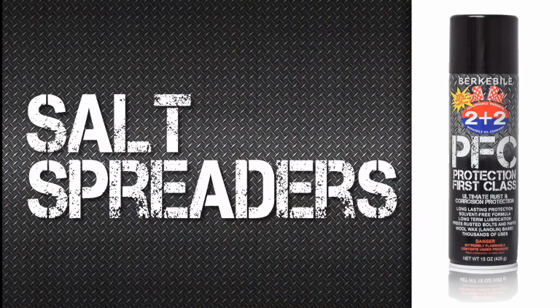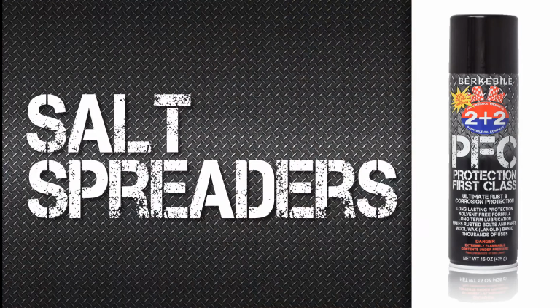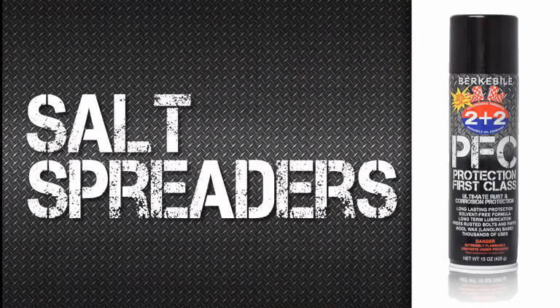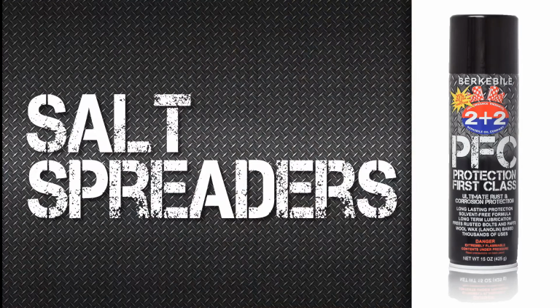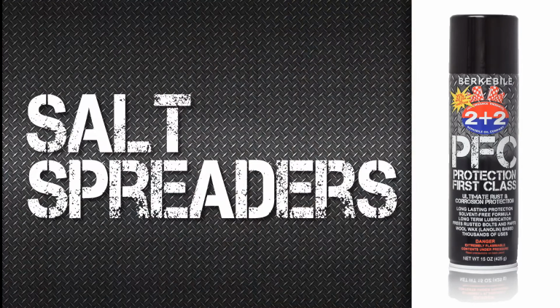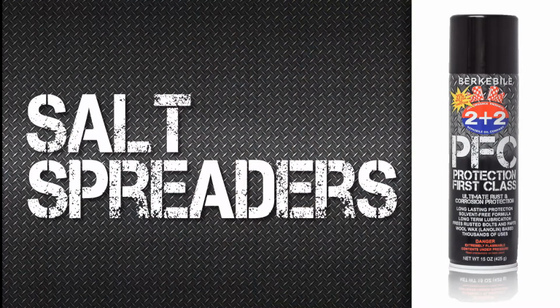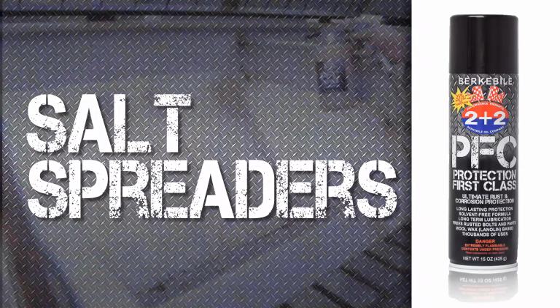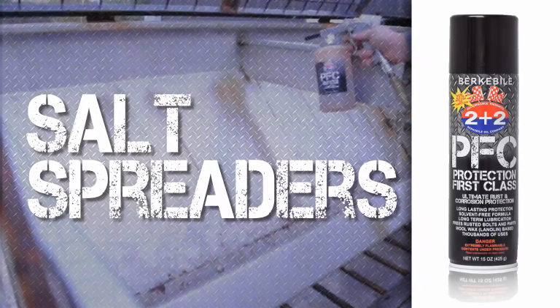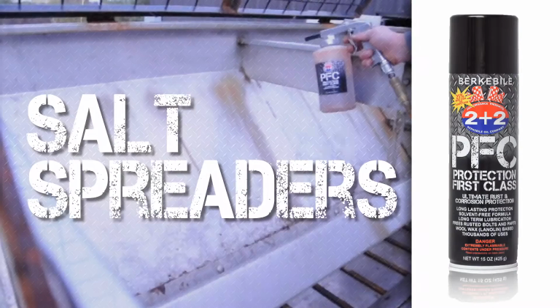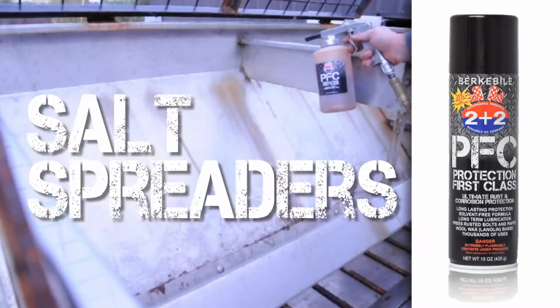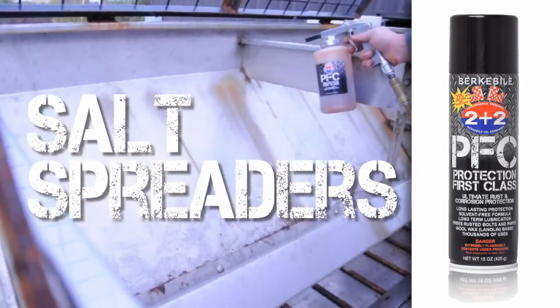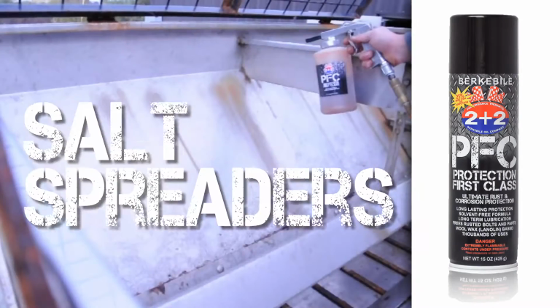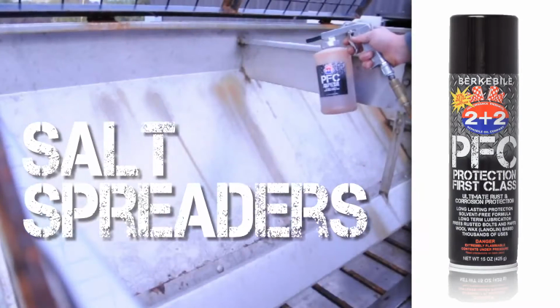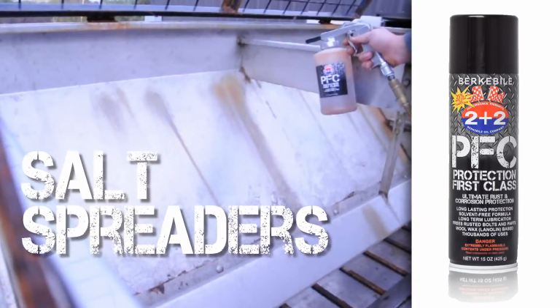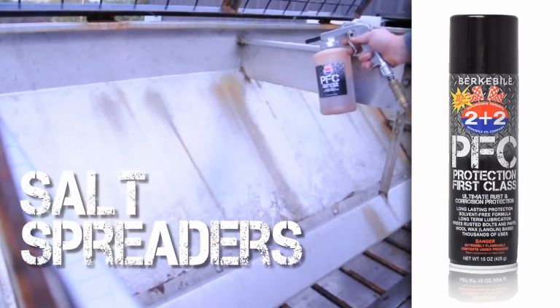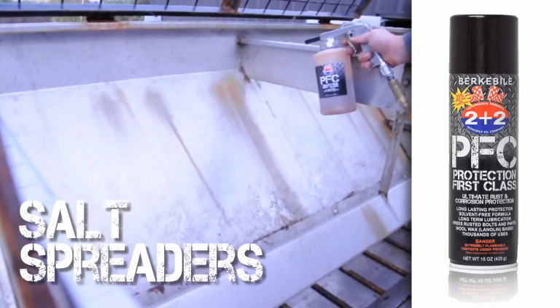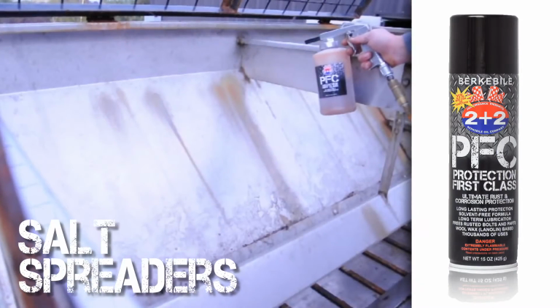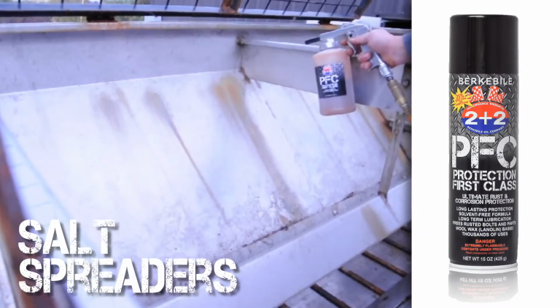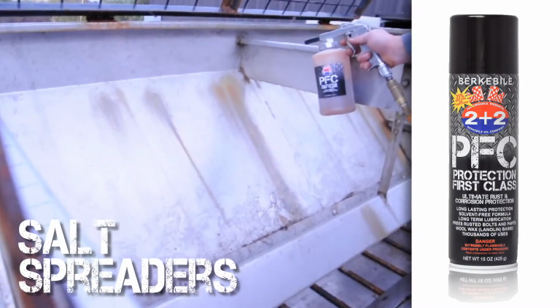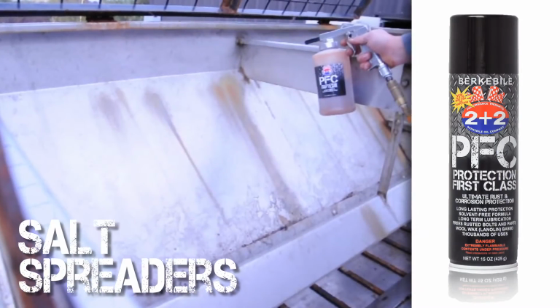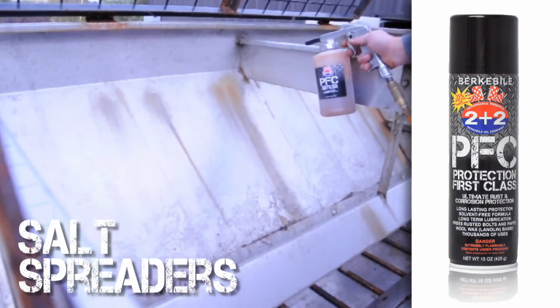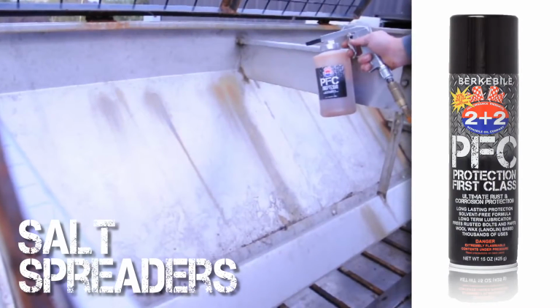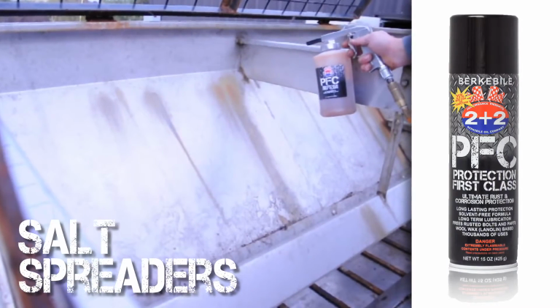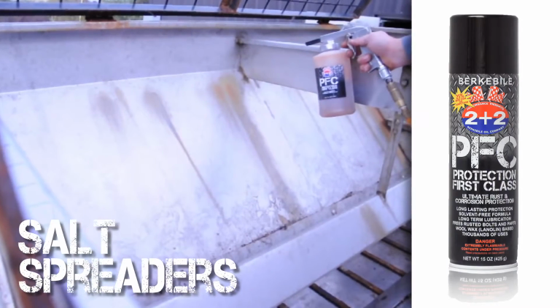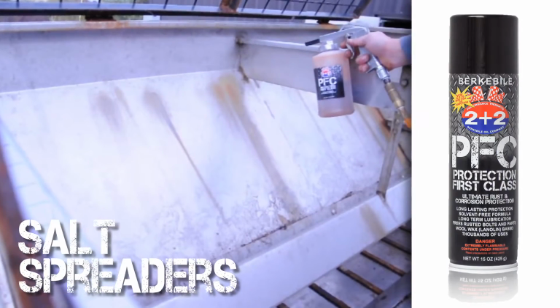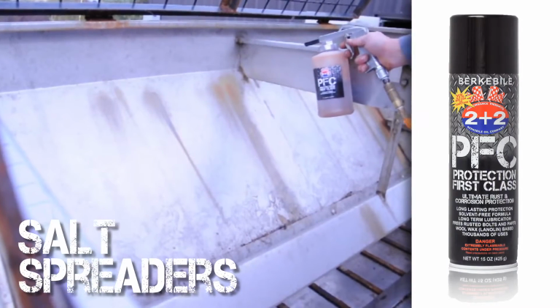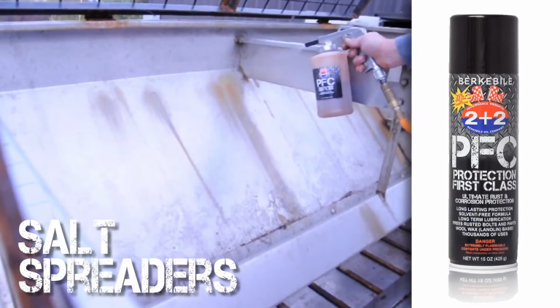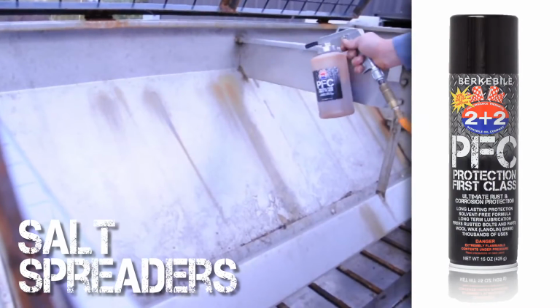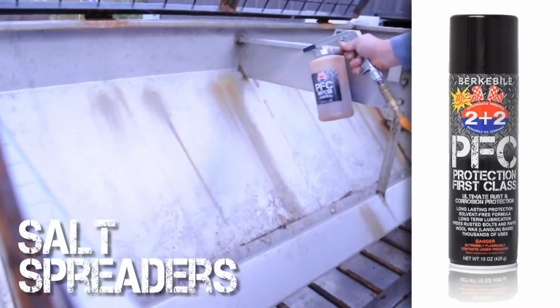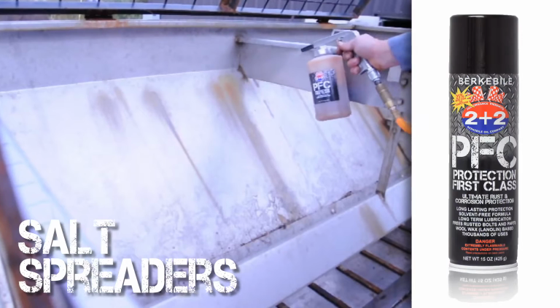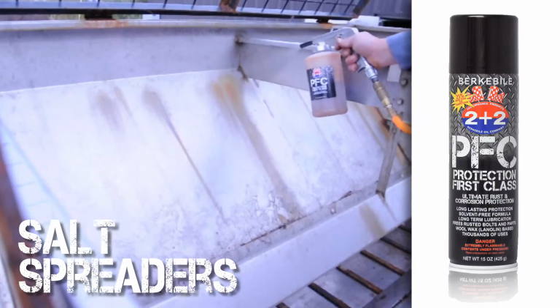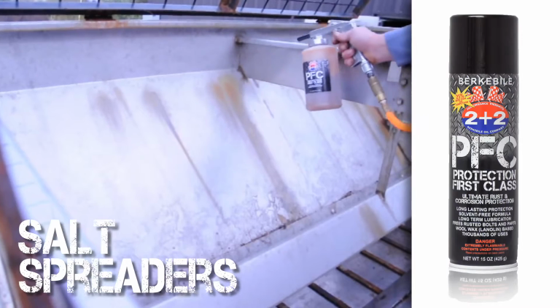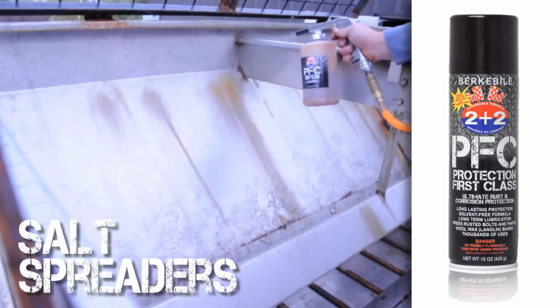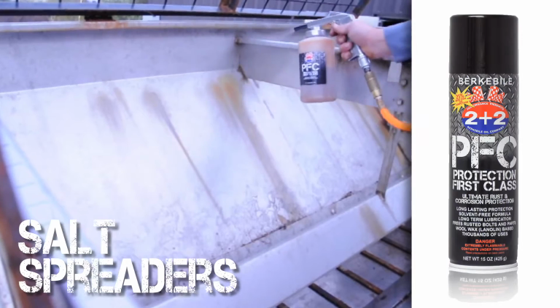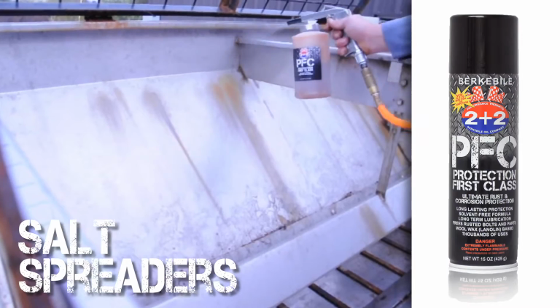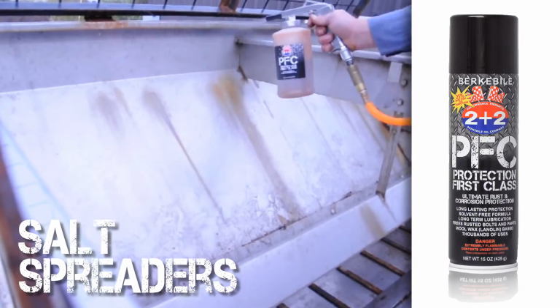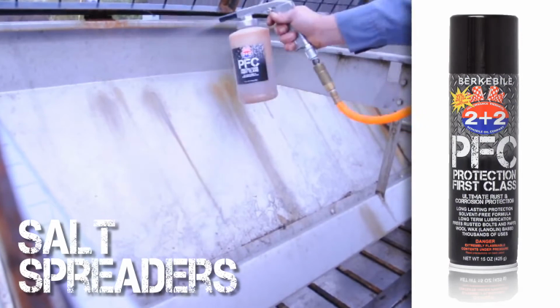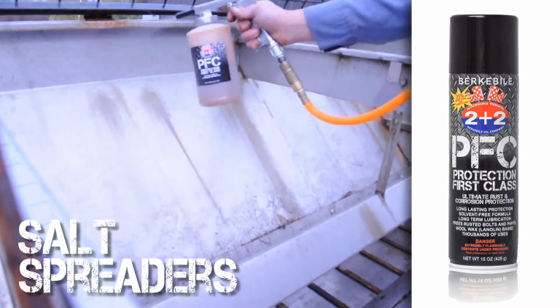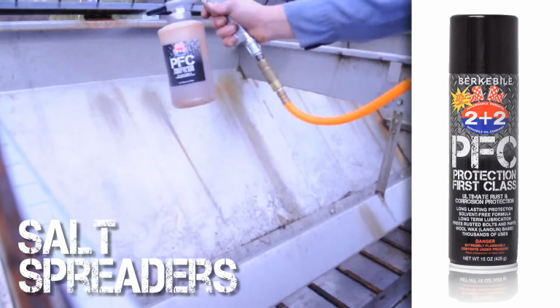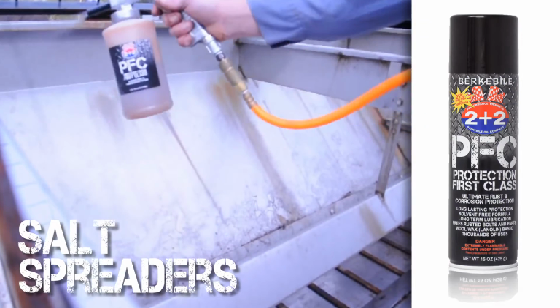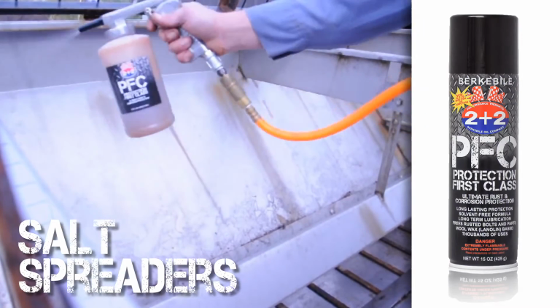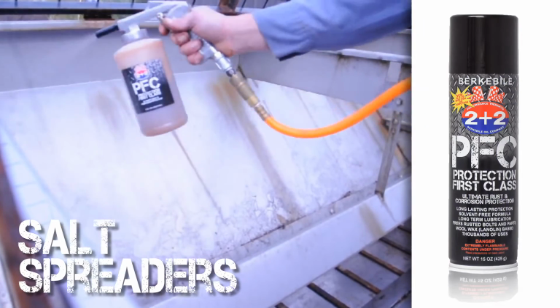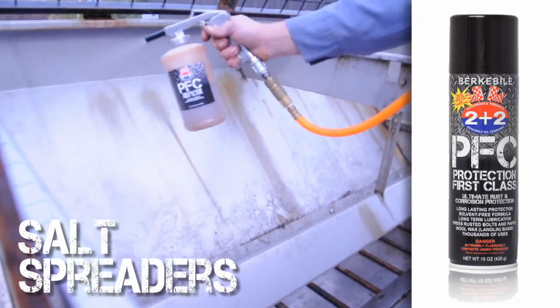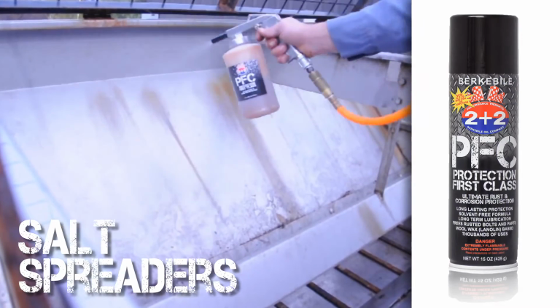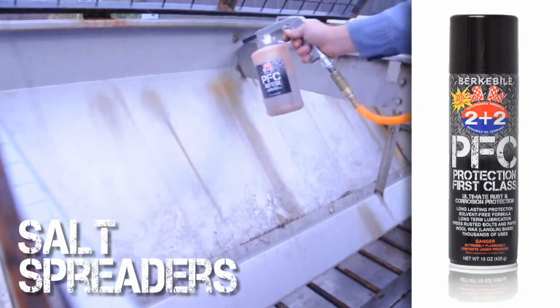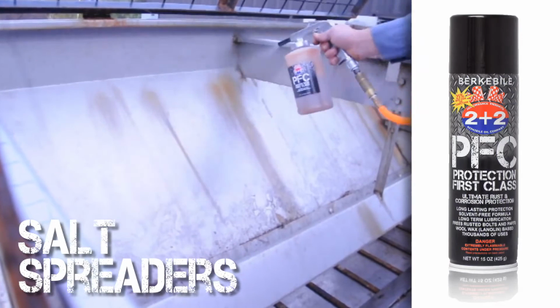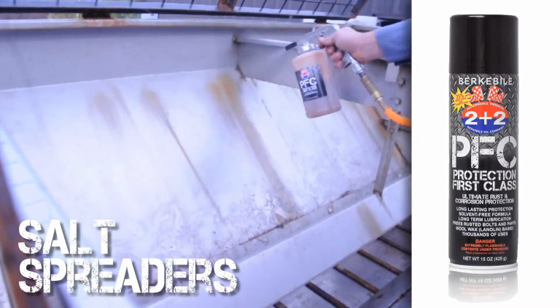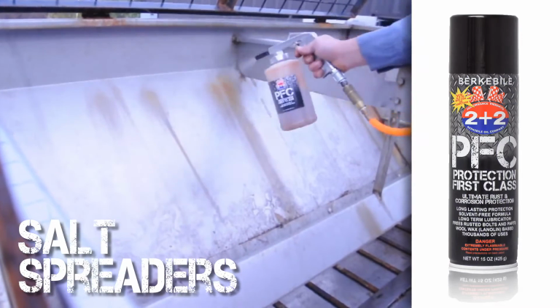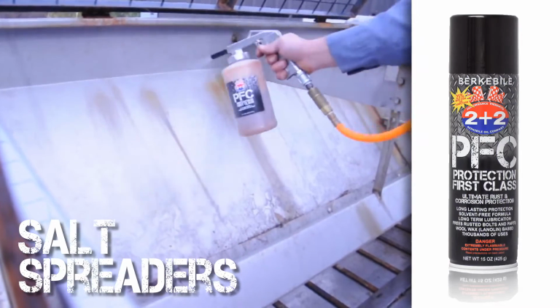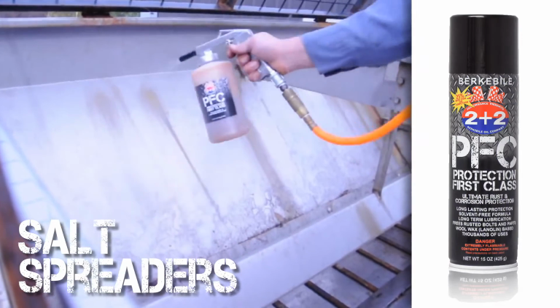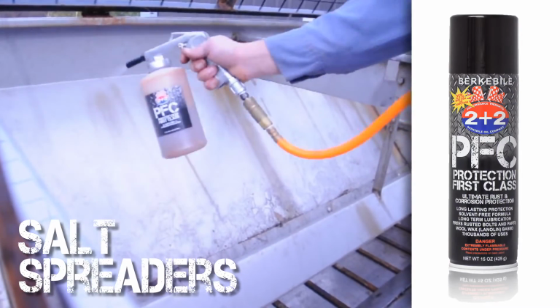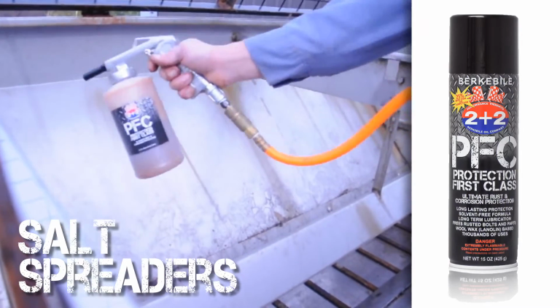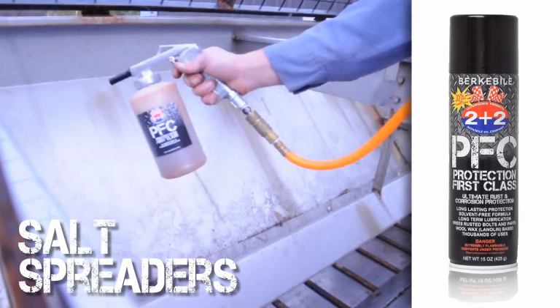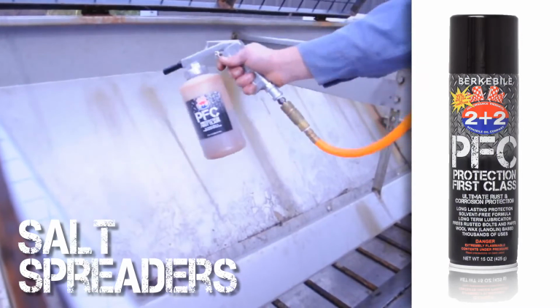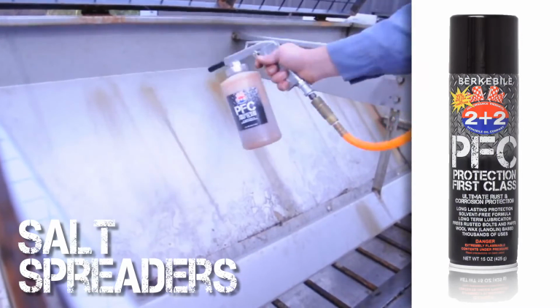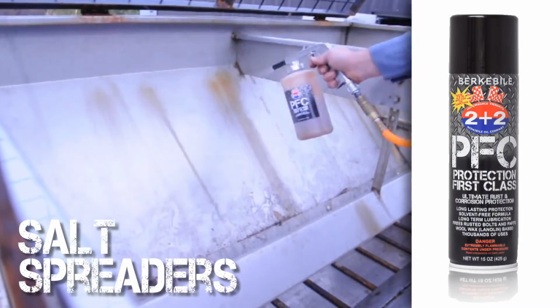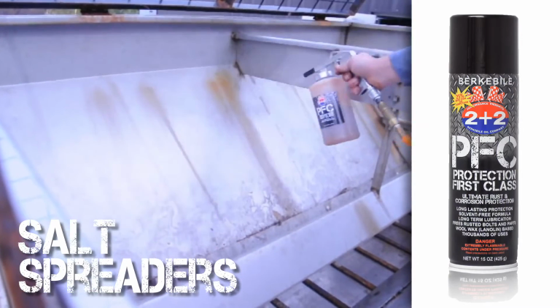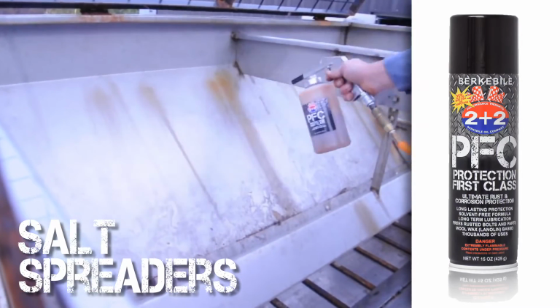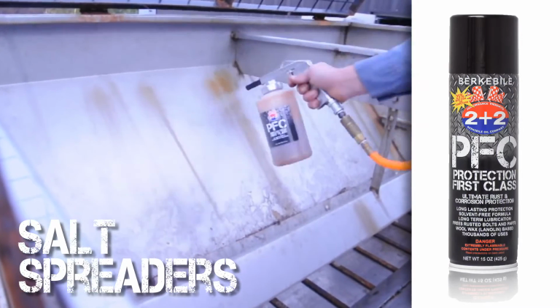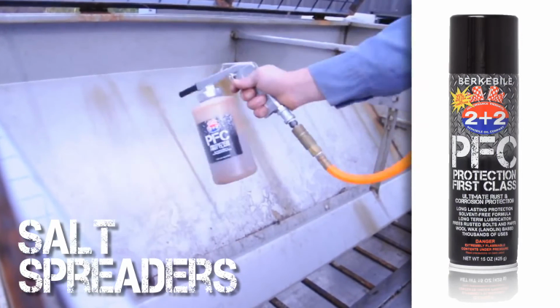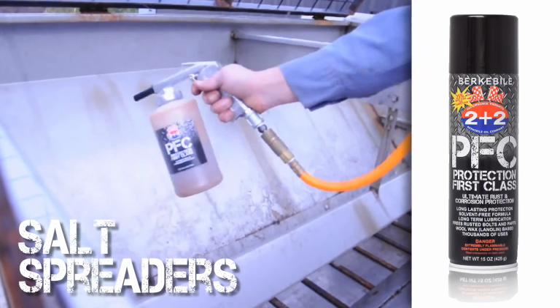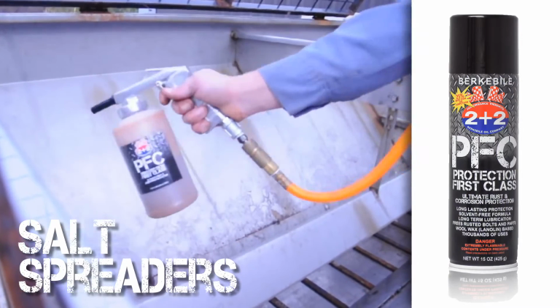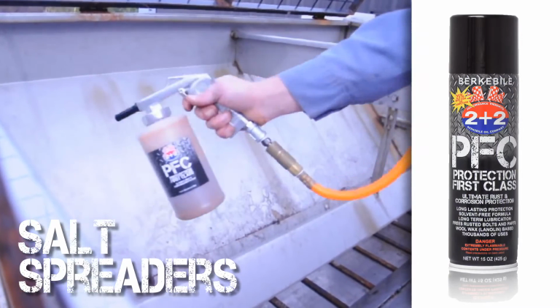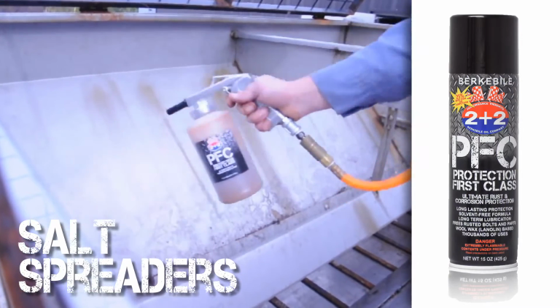Apply Protection First Class to the entire holding bay of the spreader to prevent corrosion from roadway treatment products.